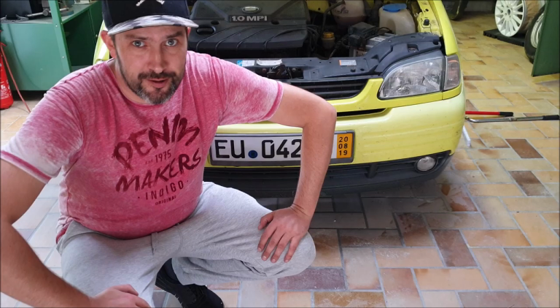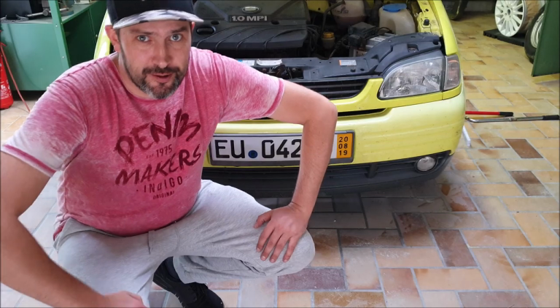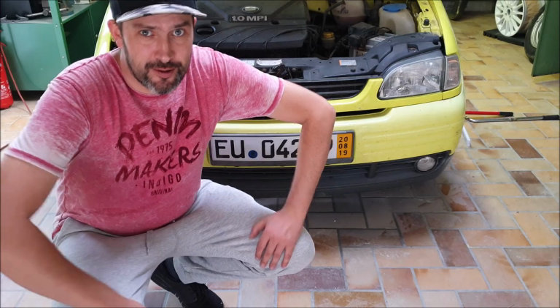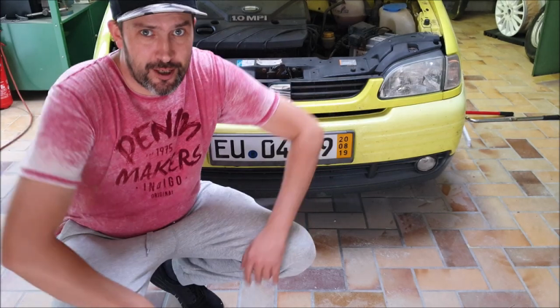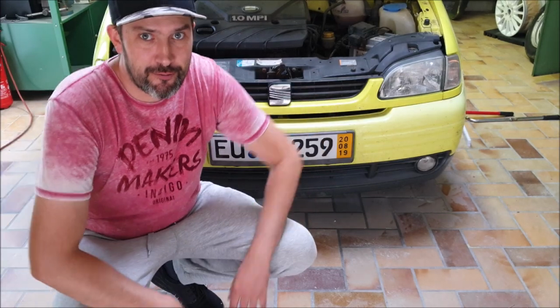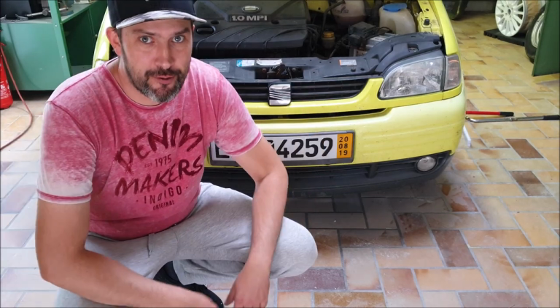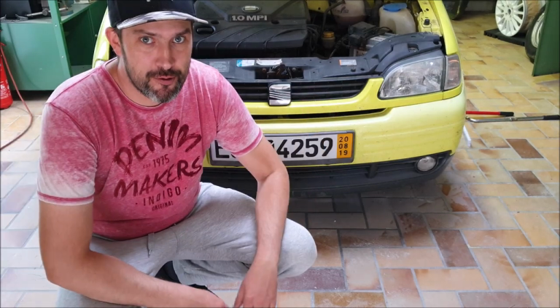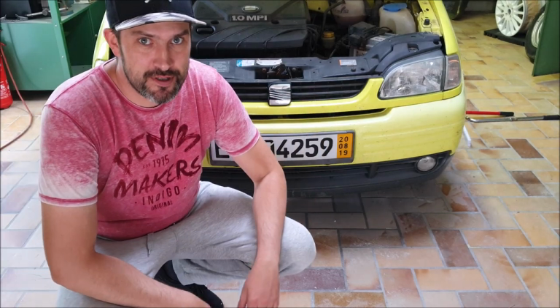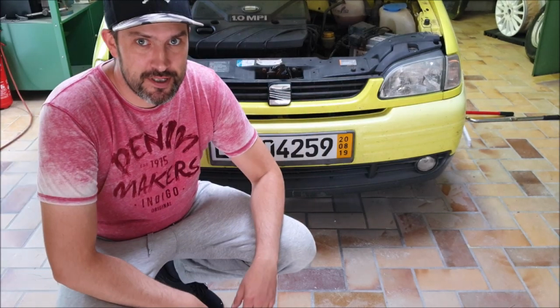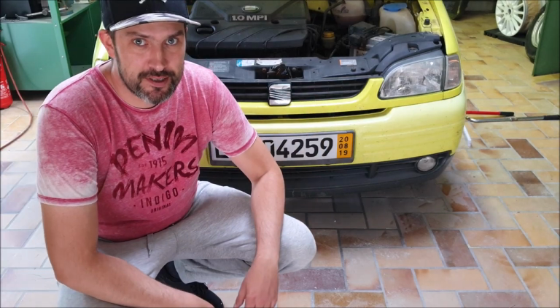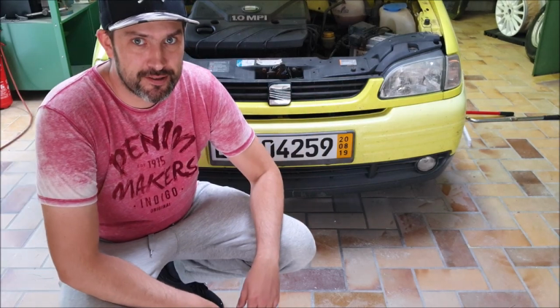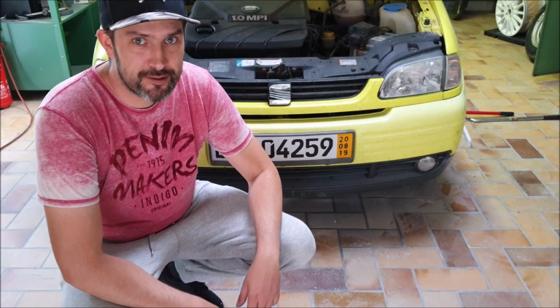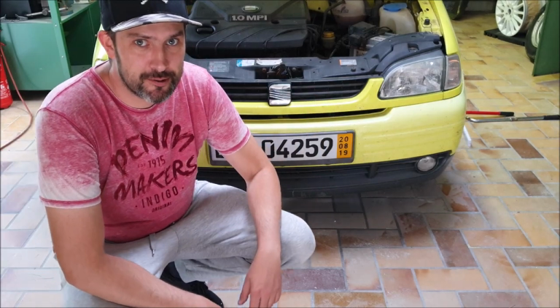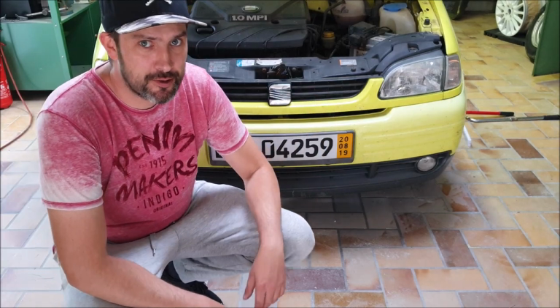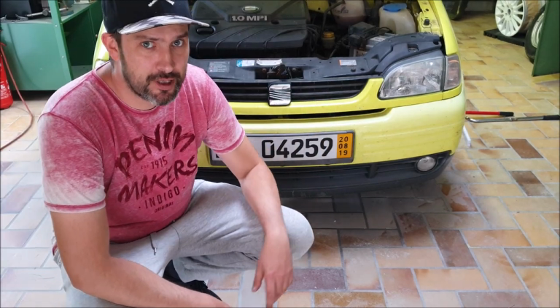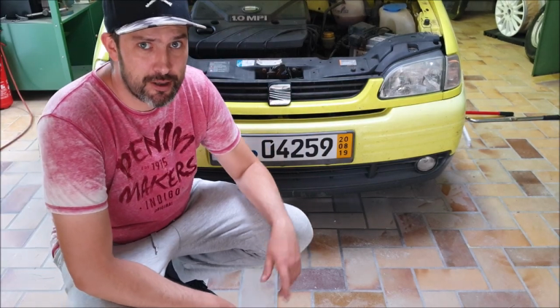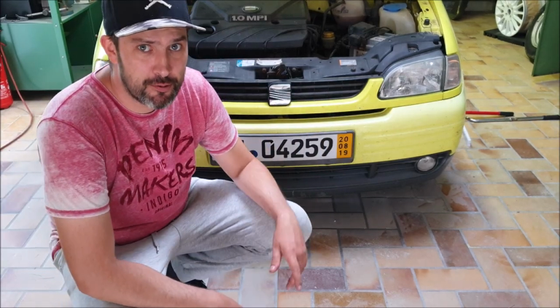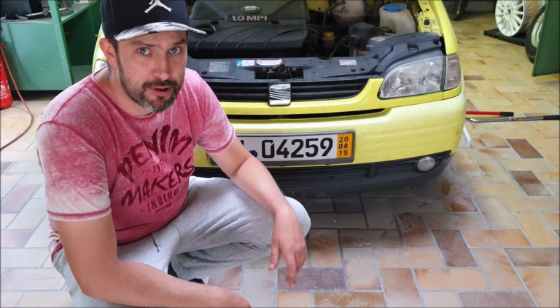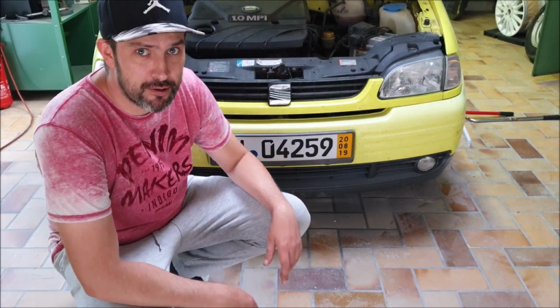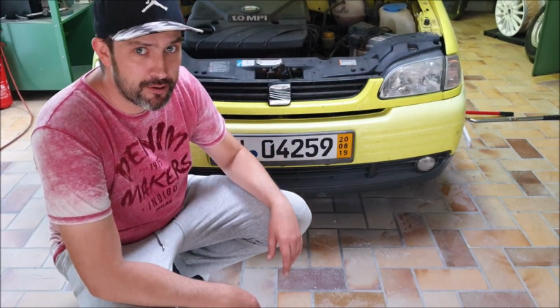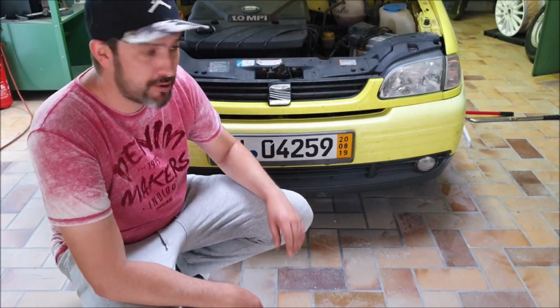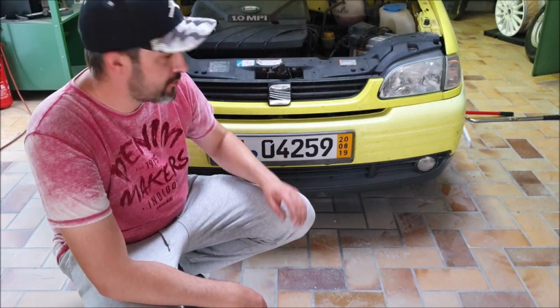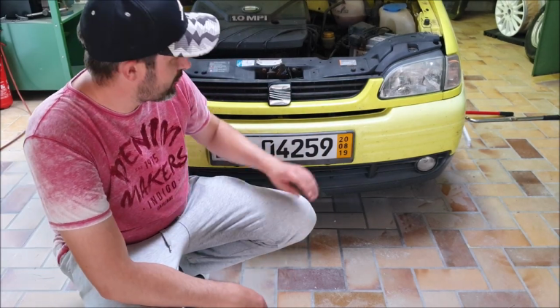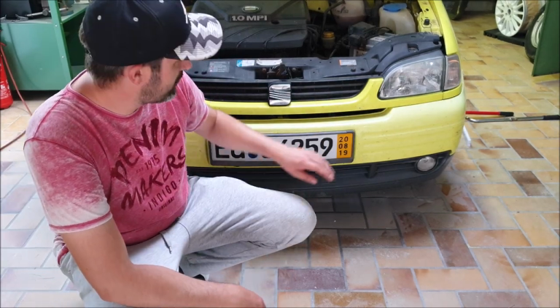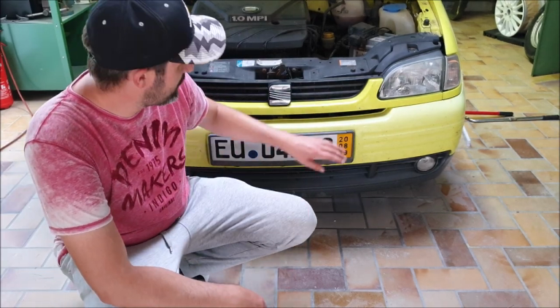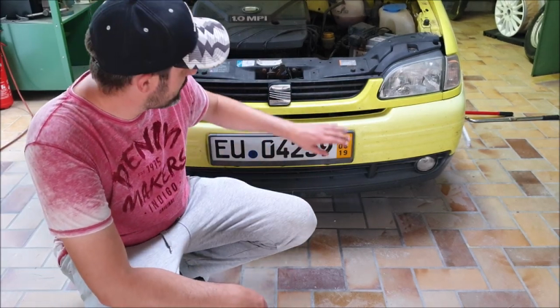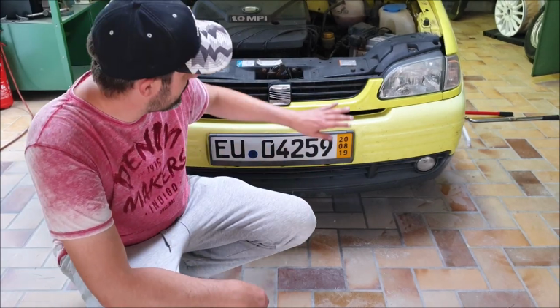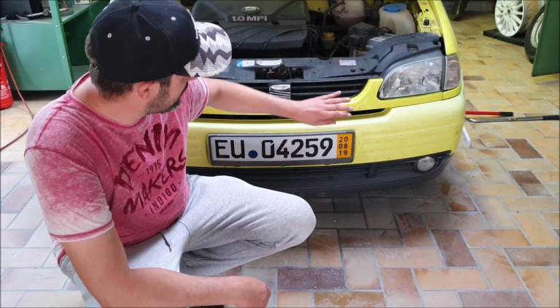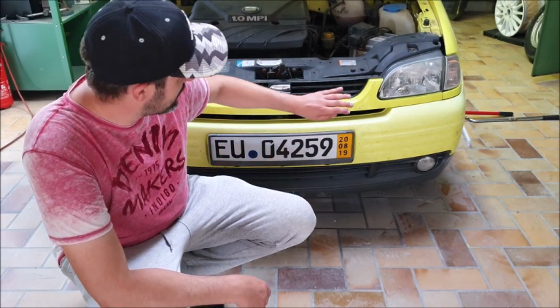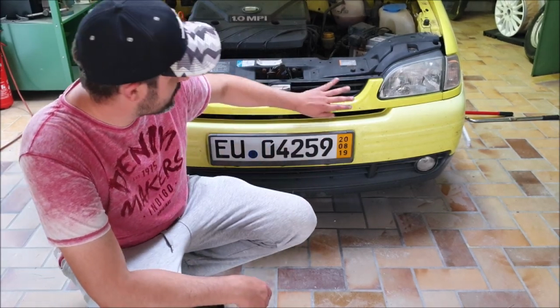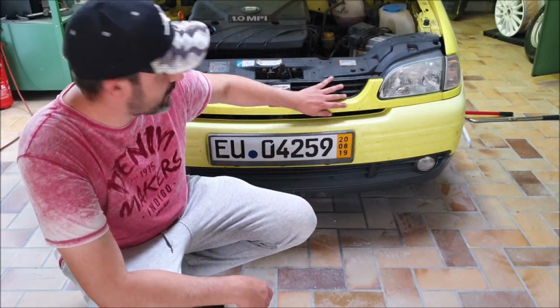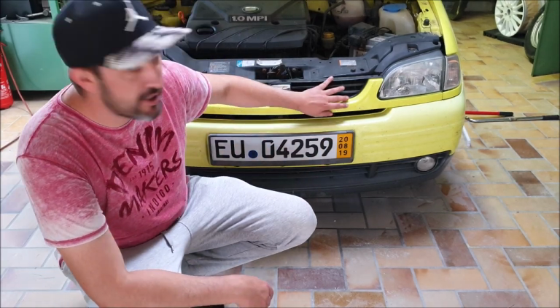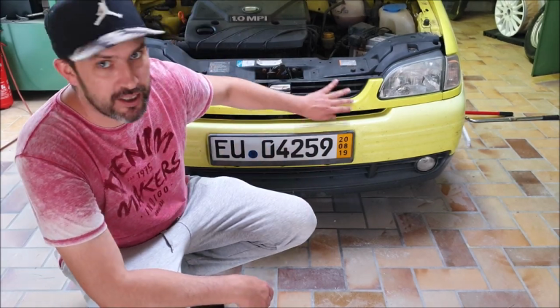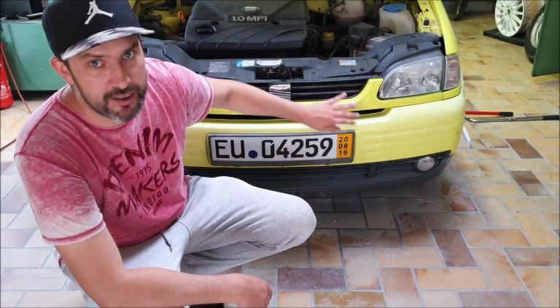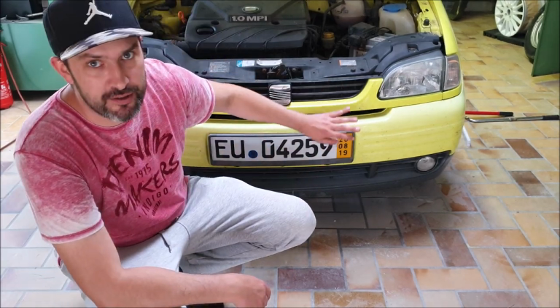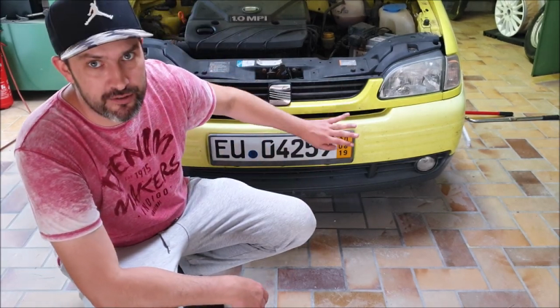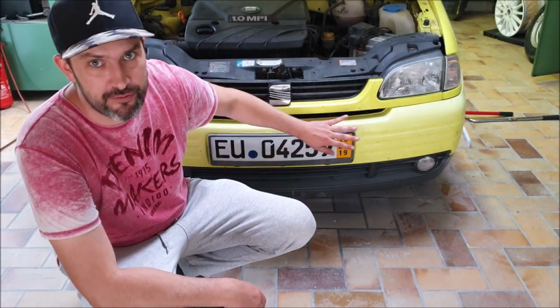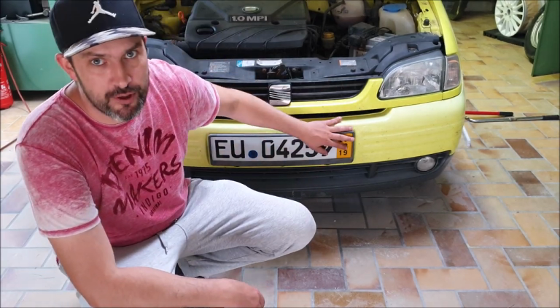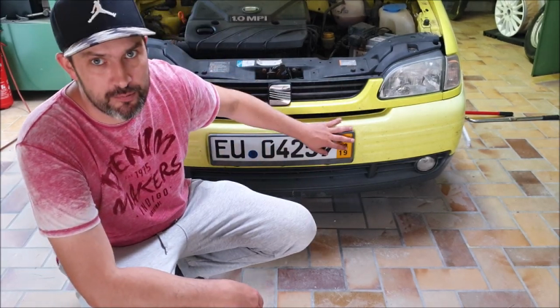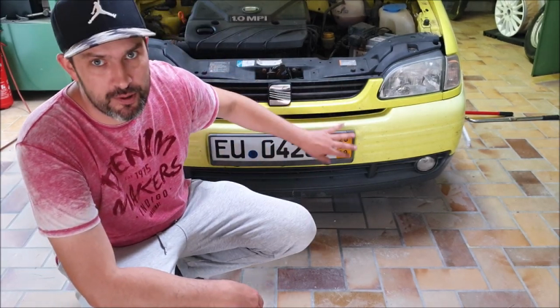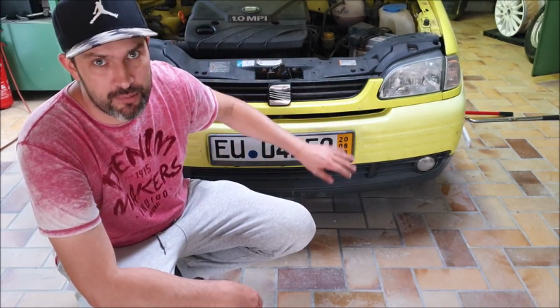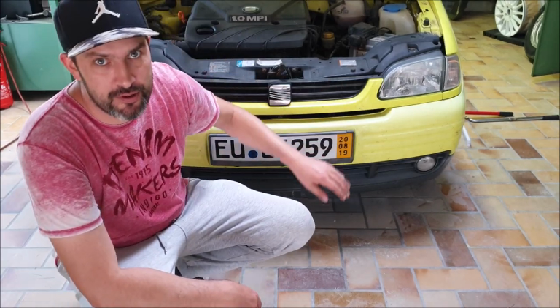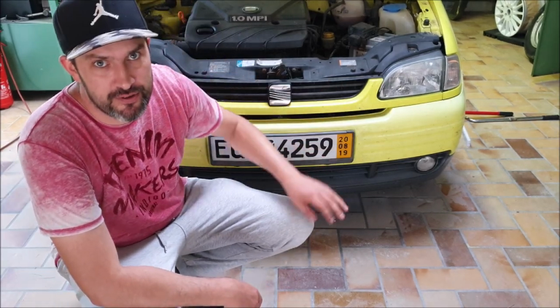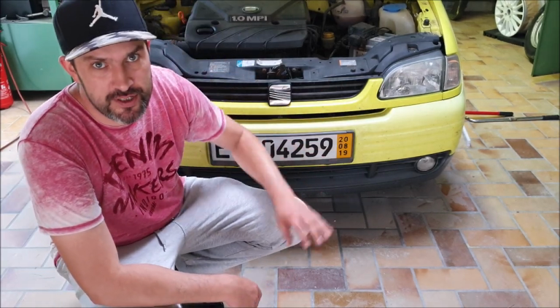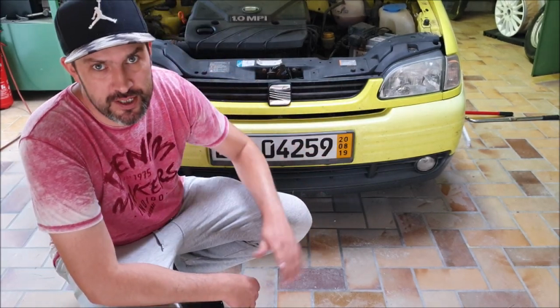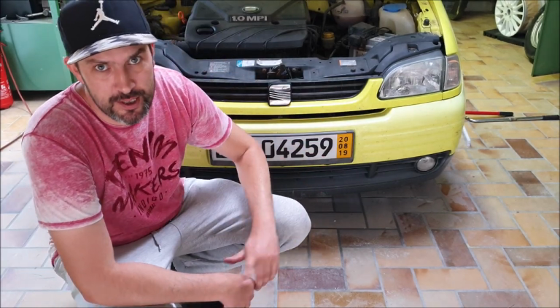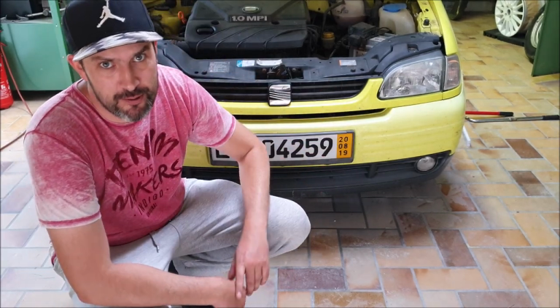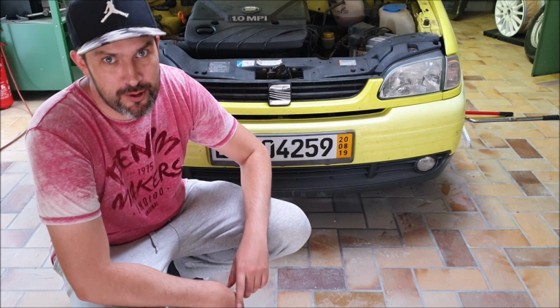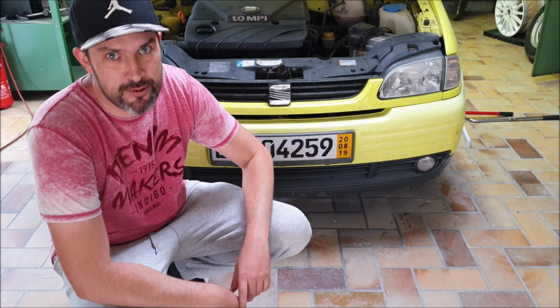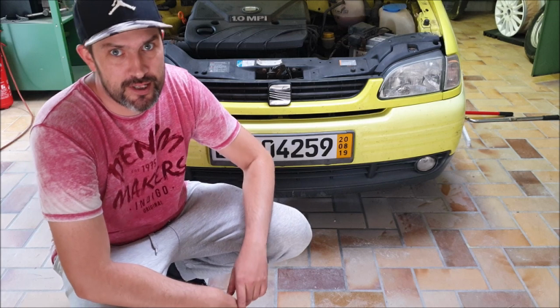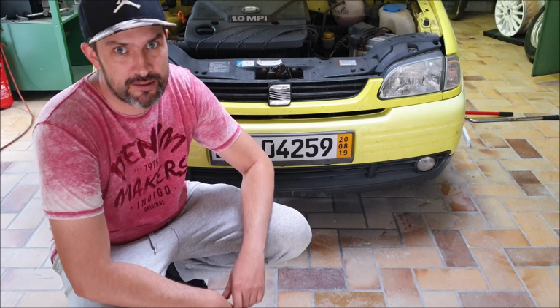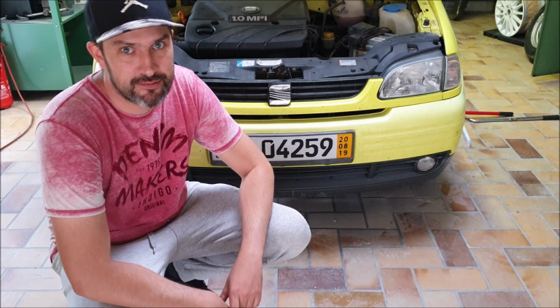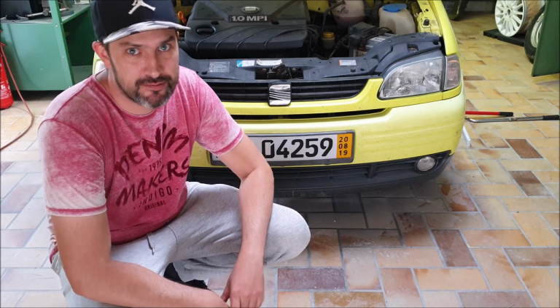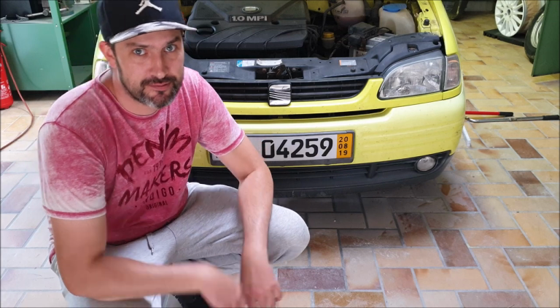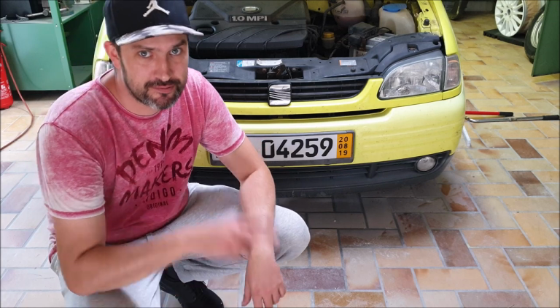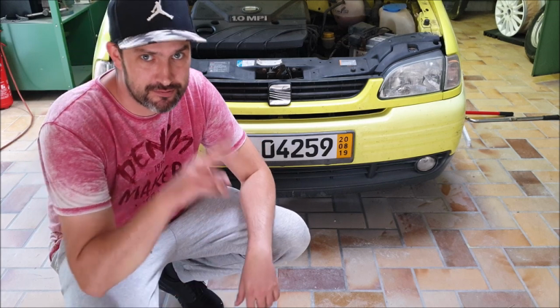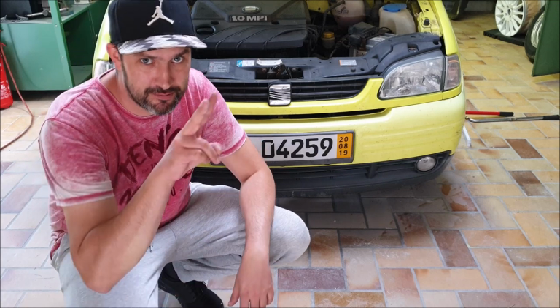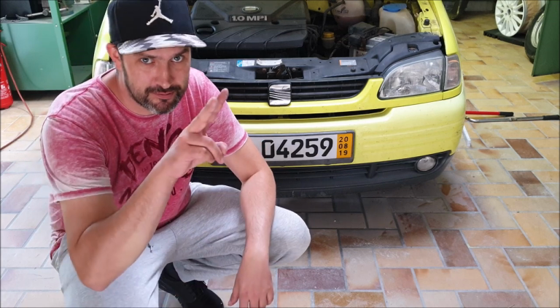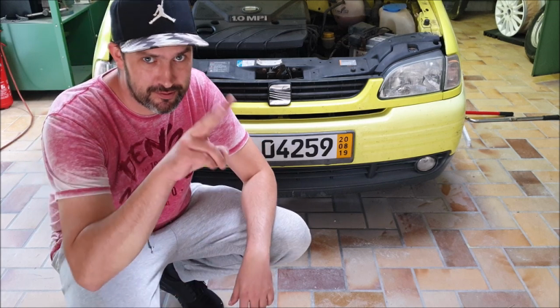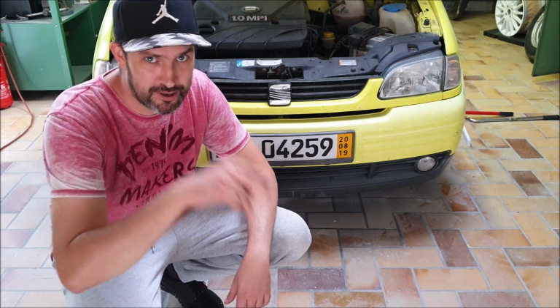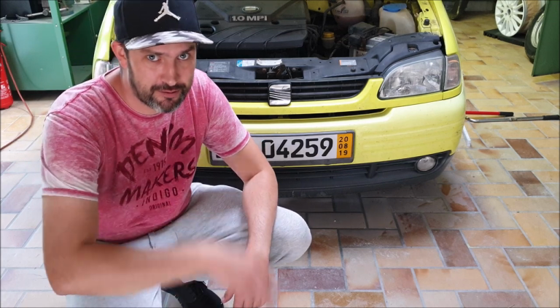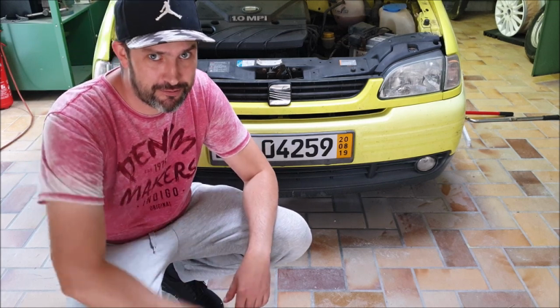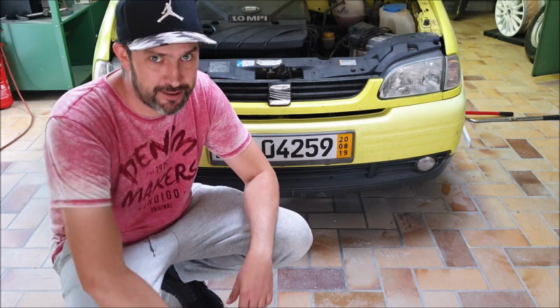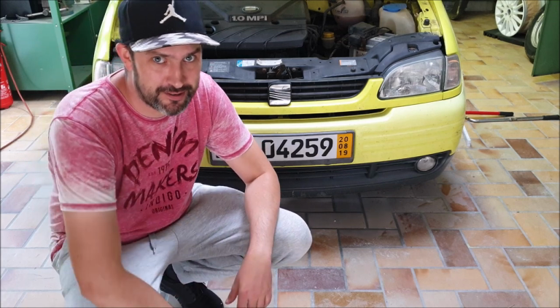Hello folks! Today we are going to remove the grill and the front bumper of the CR Rosa. Have fun!